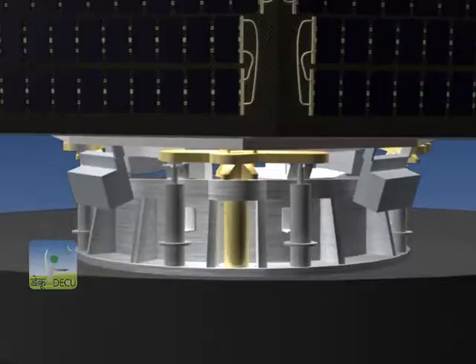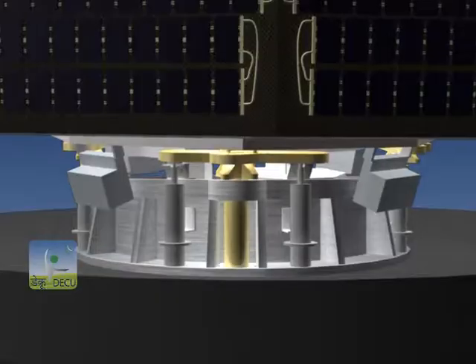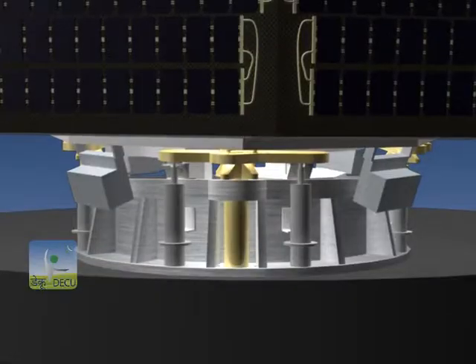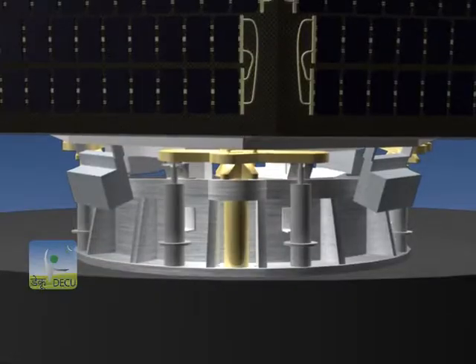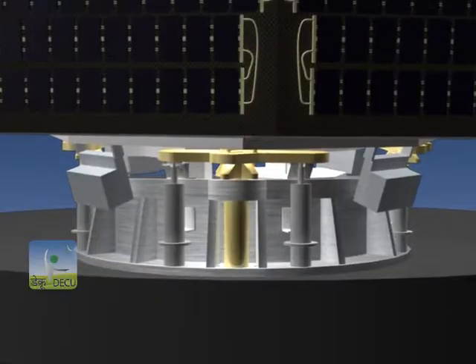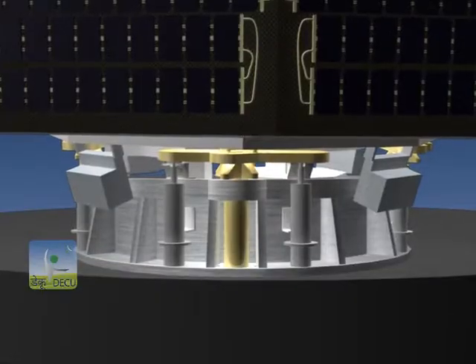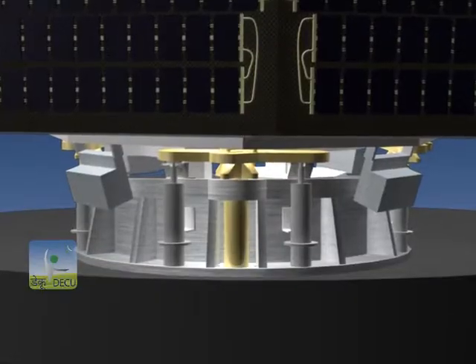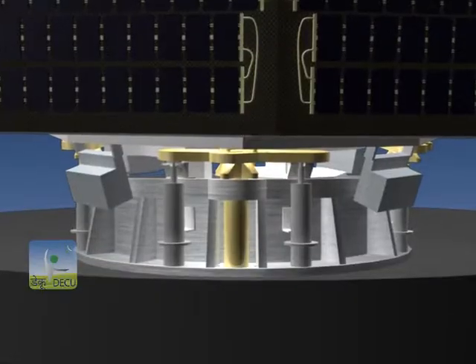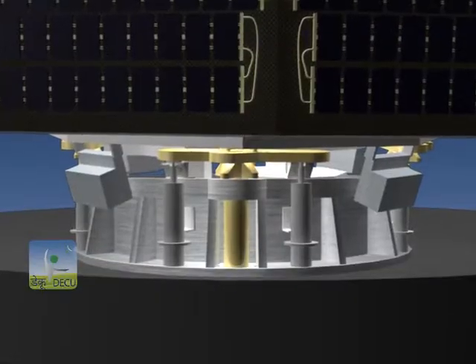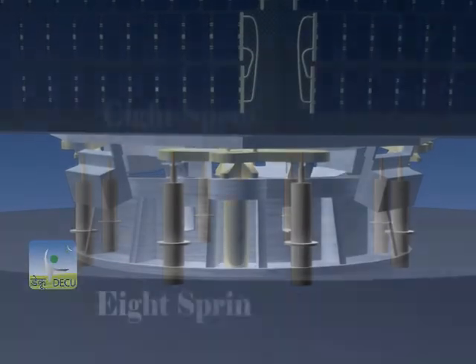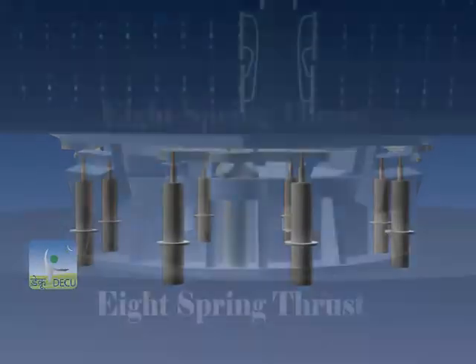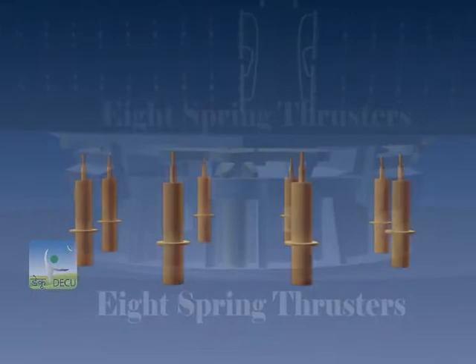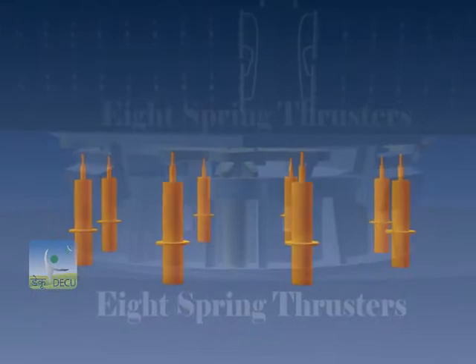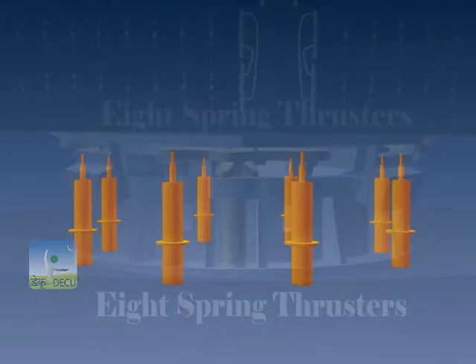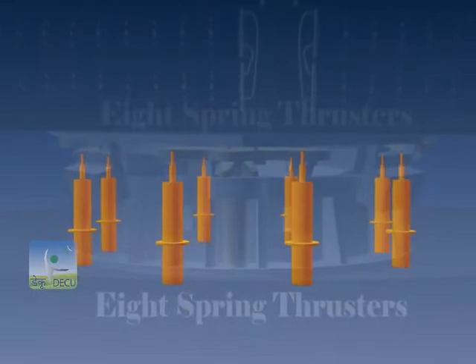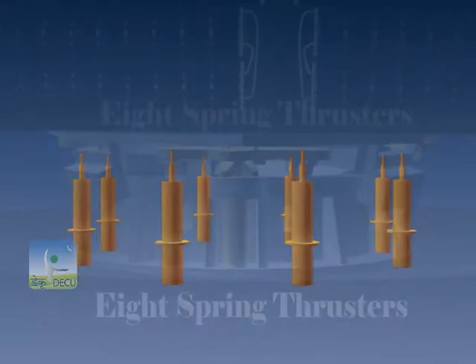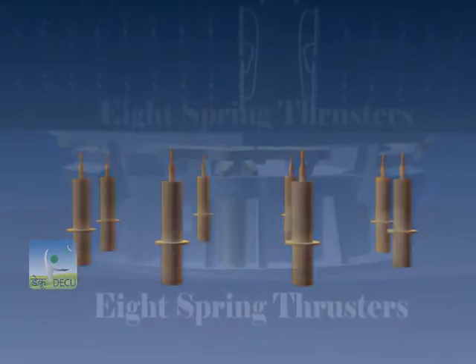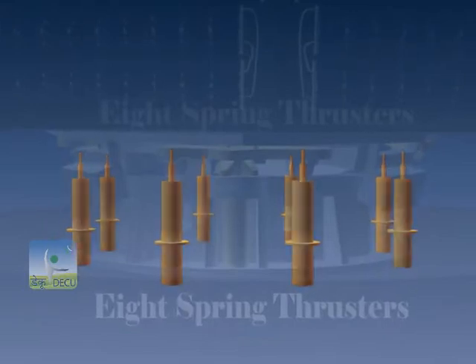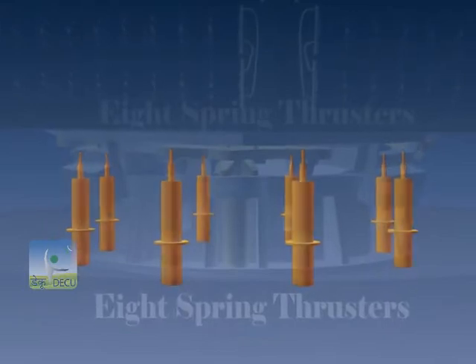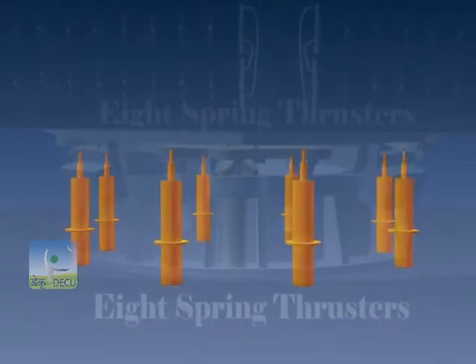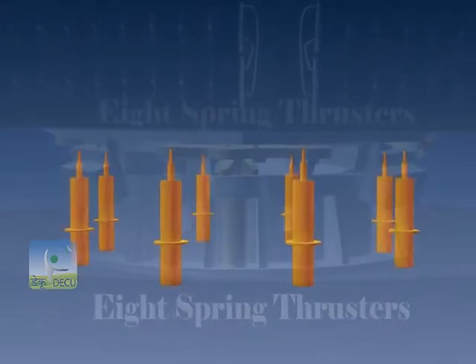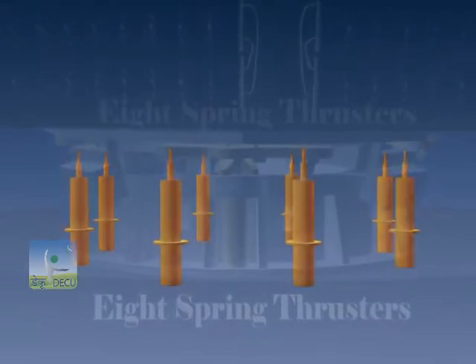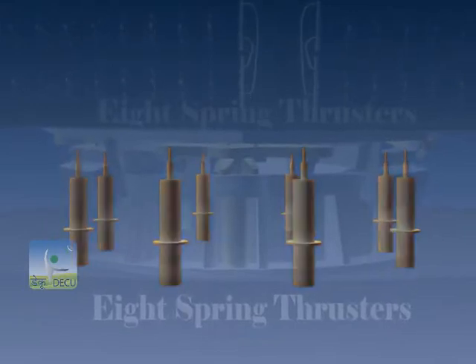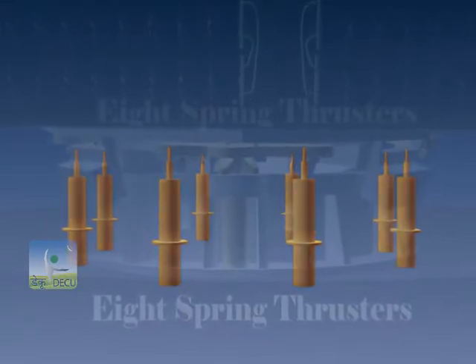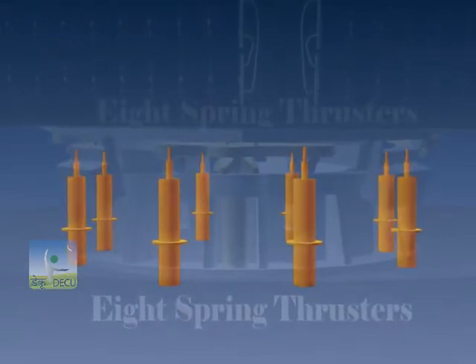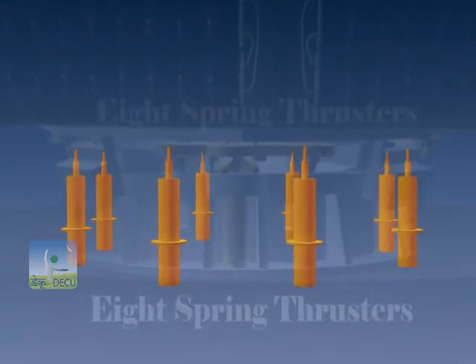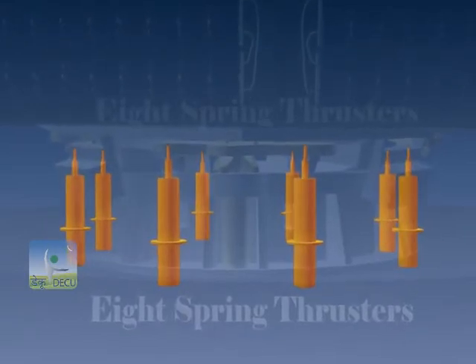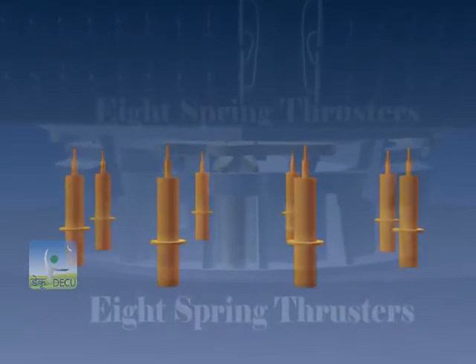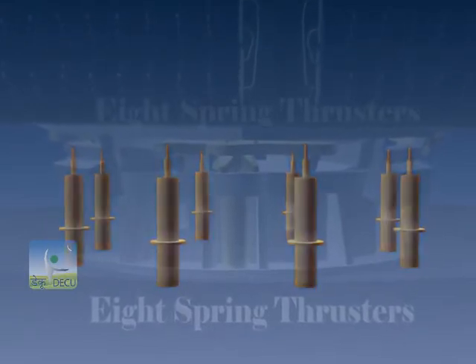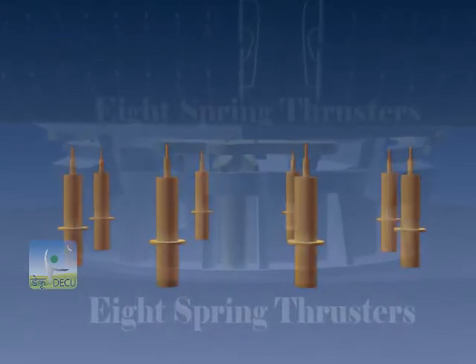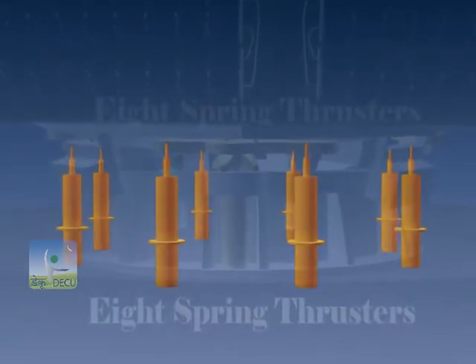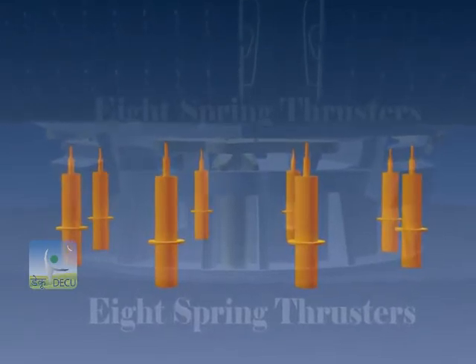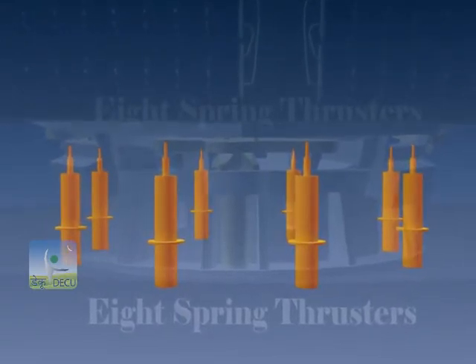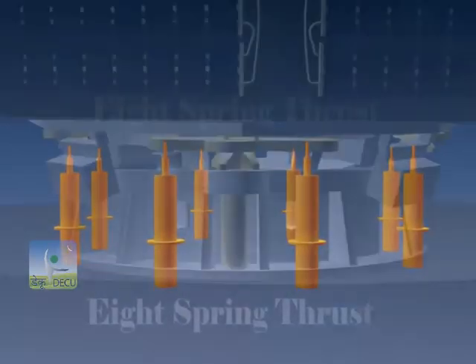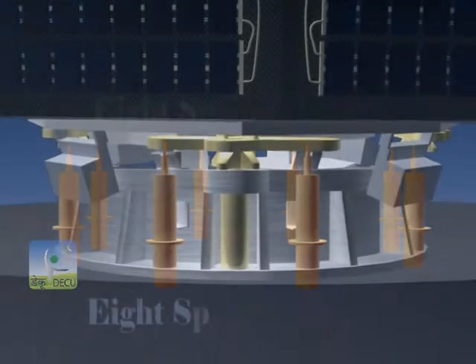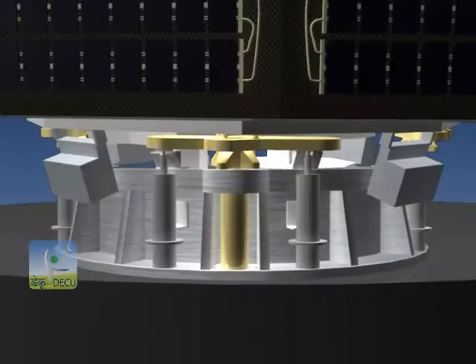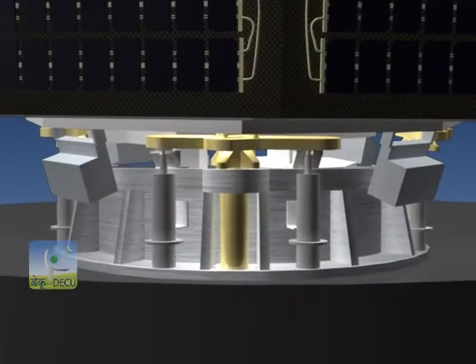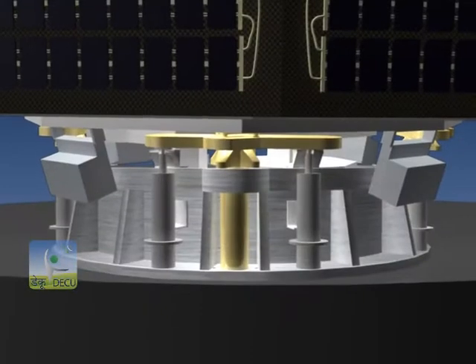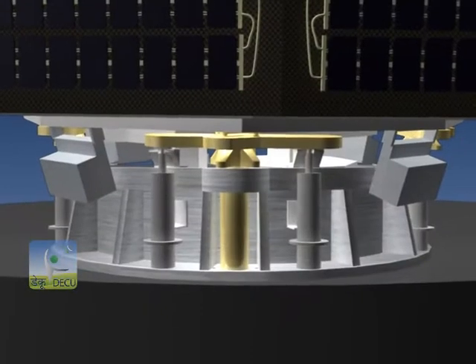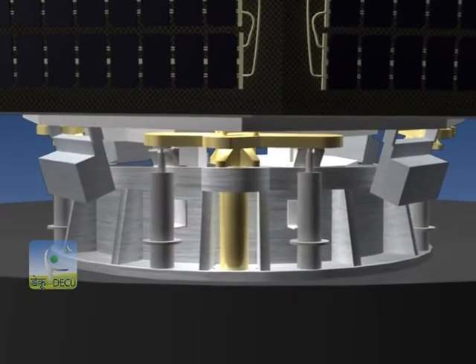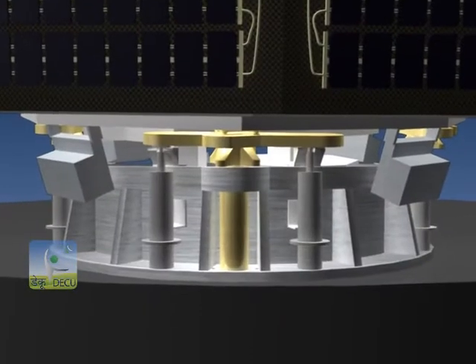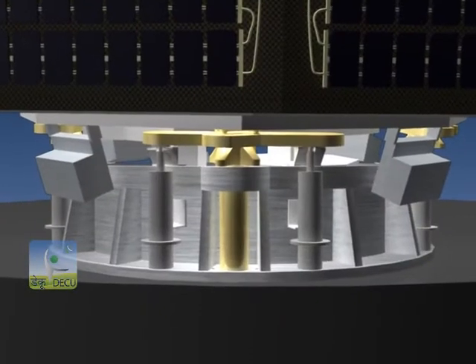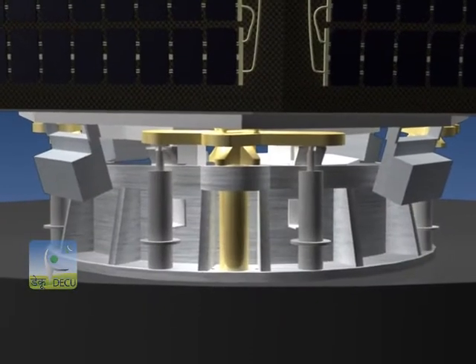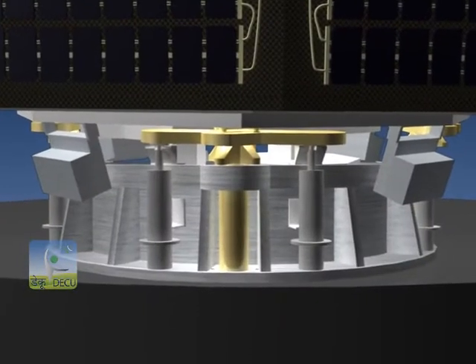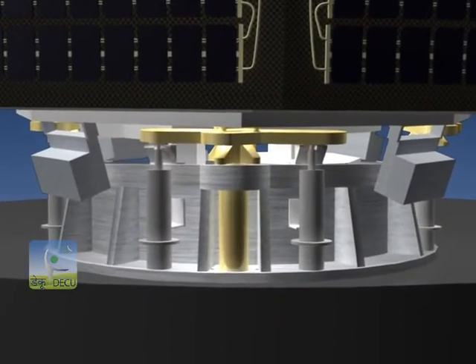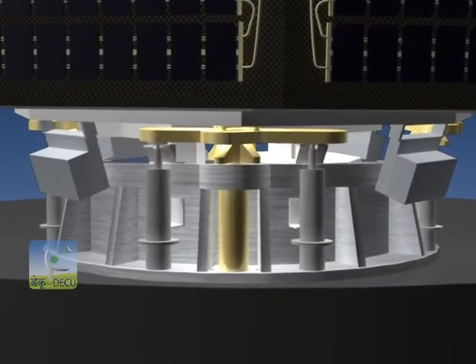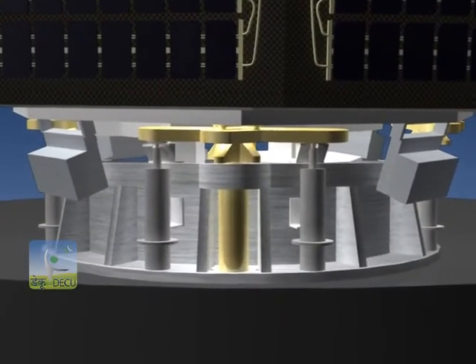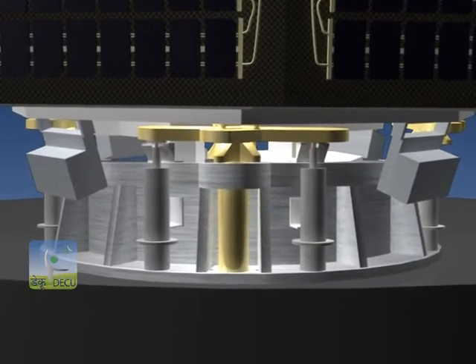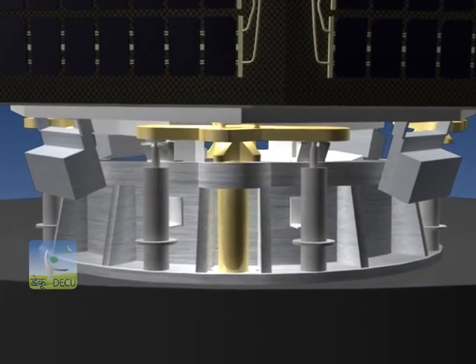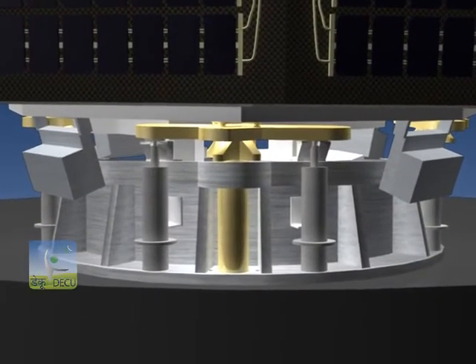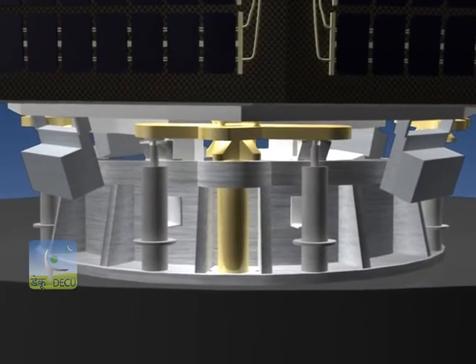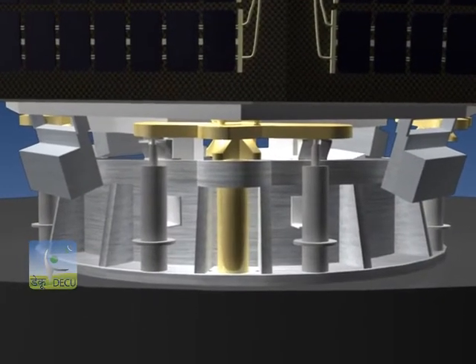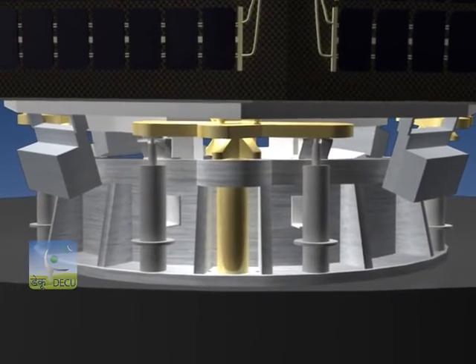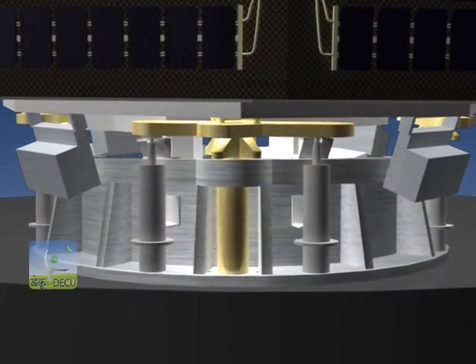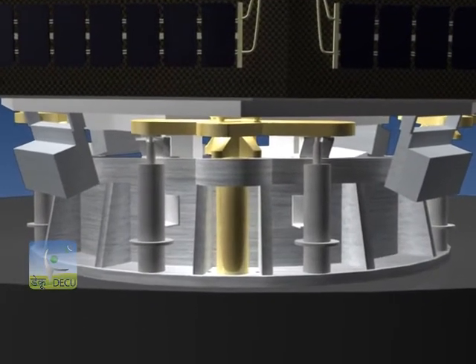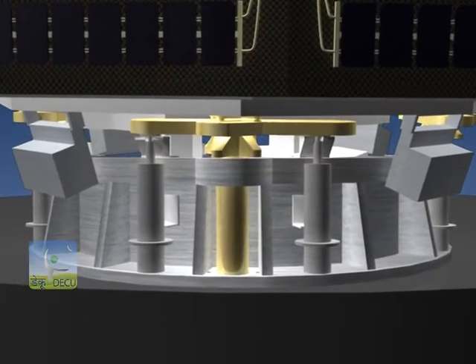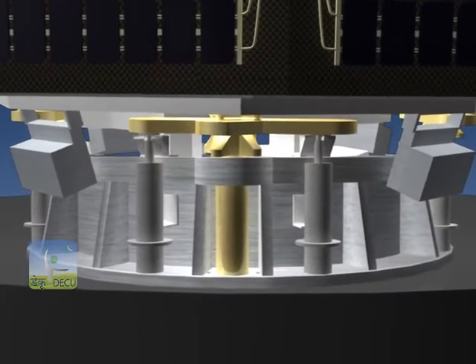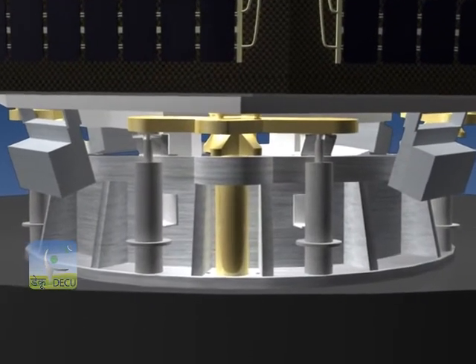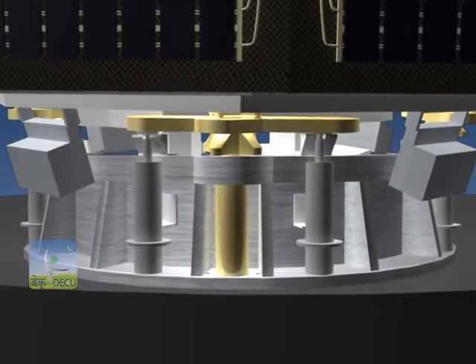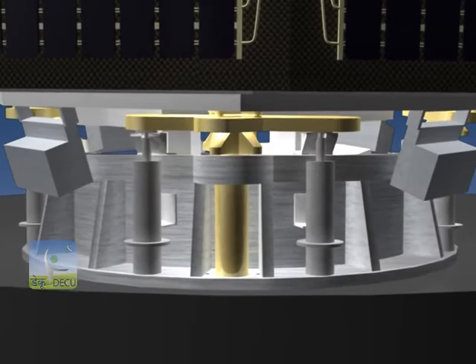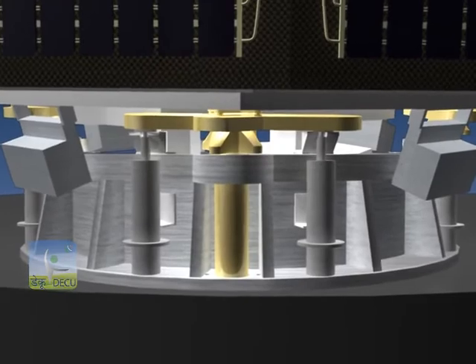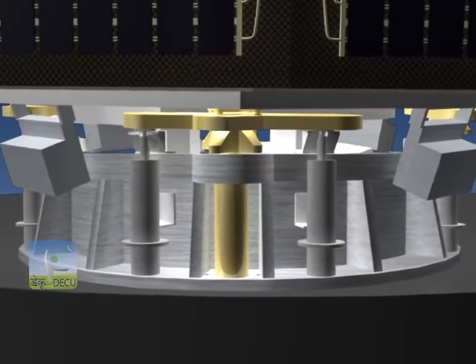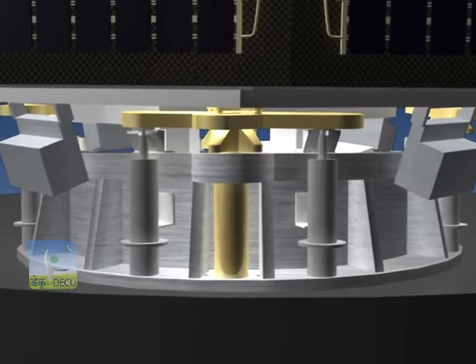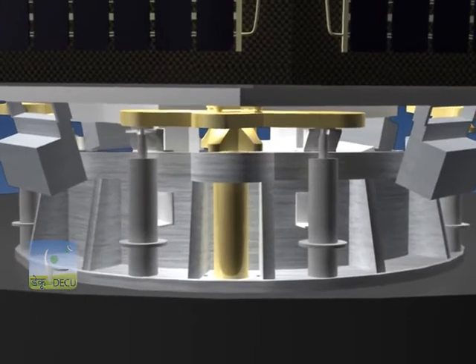ISRO is also providing an eight-spring thruster system for imparting the relative separation velocity to the satellites.